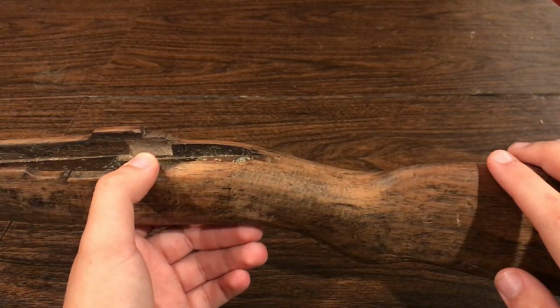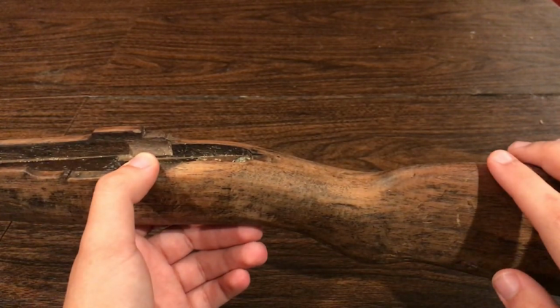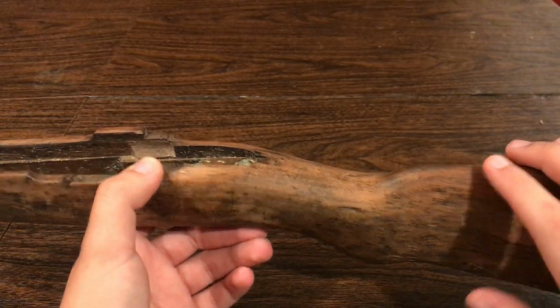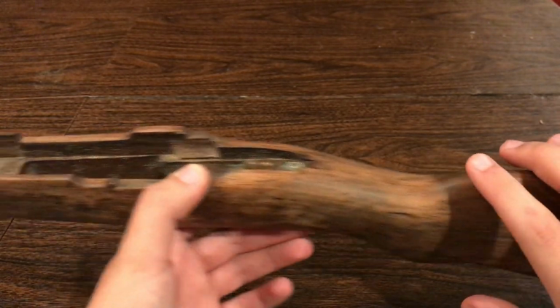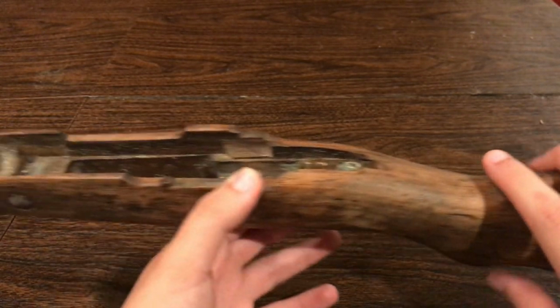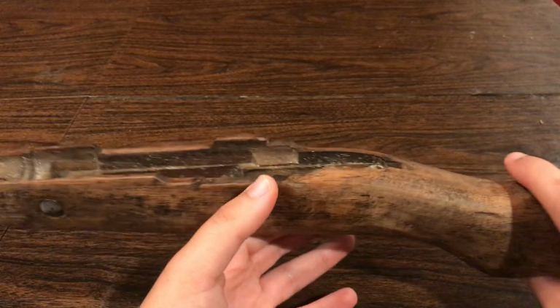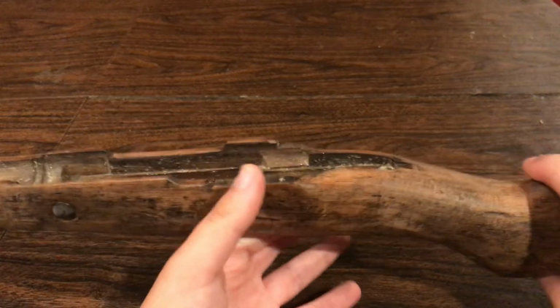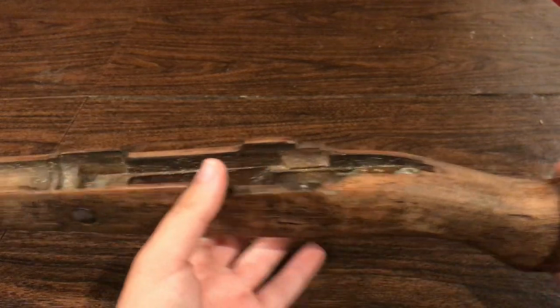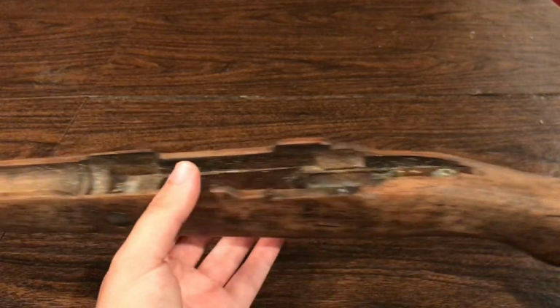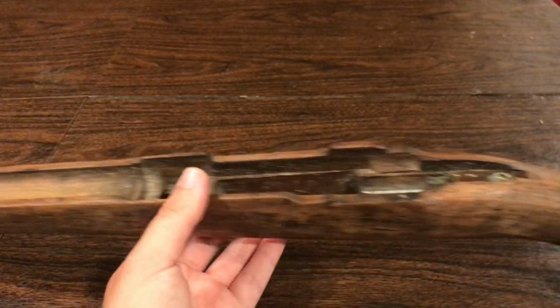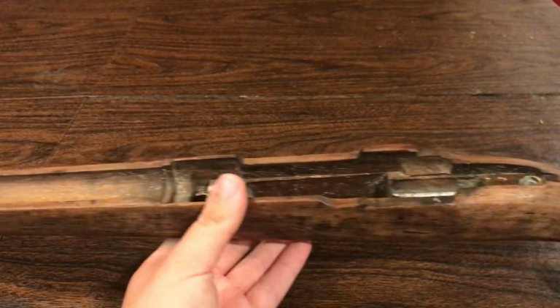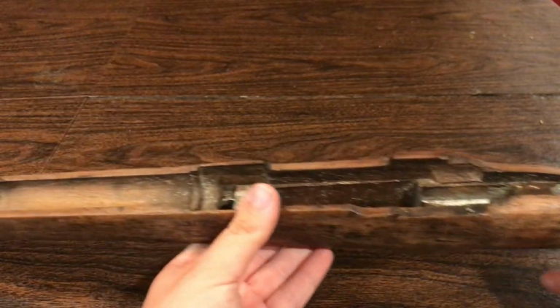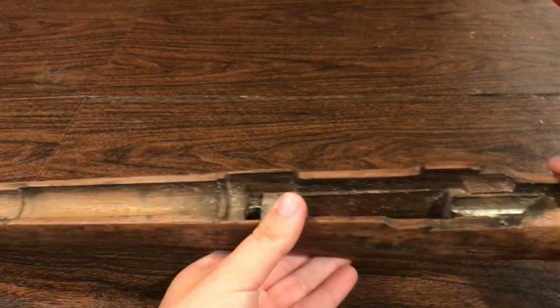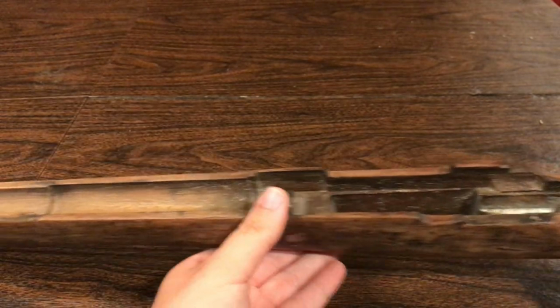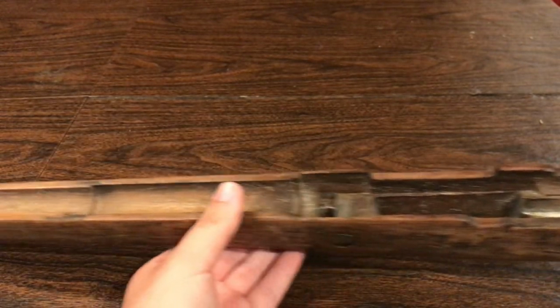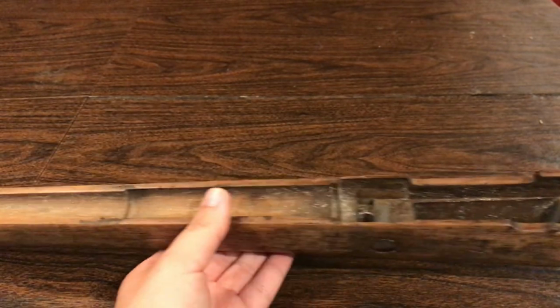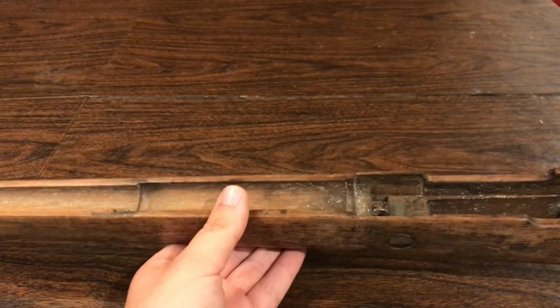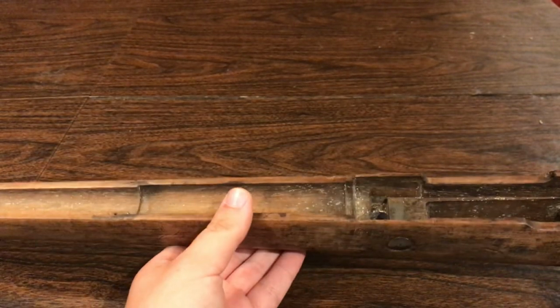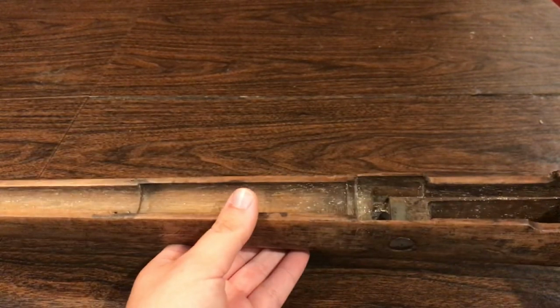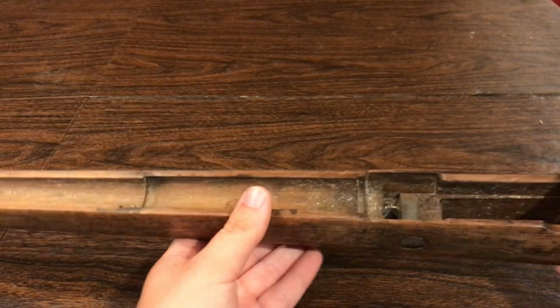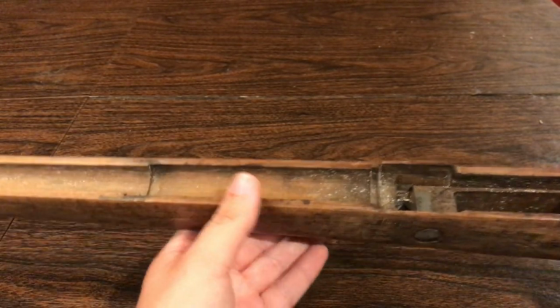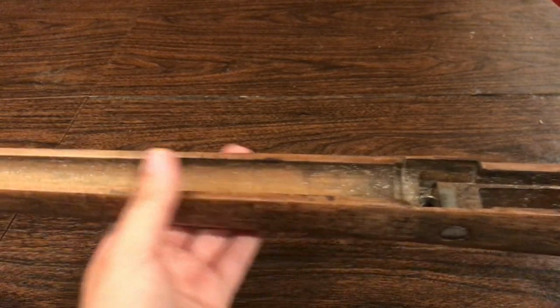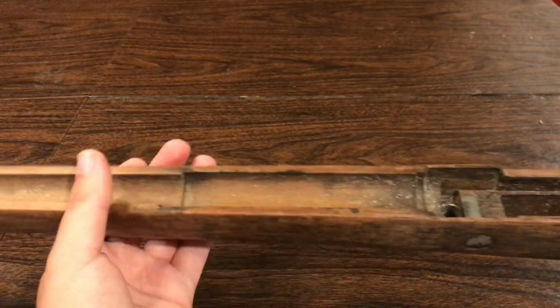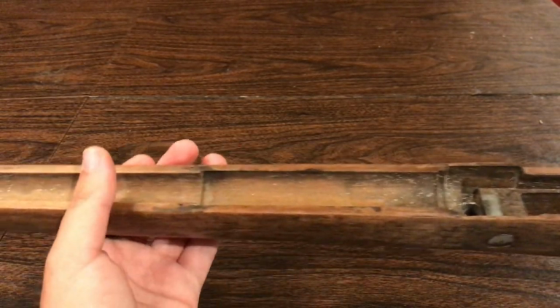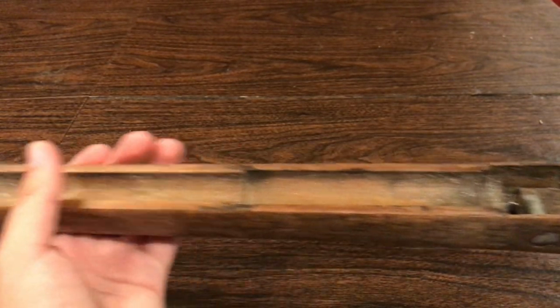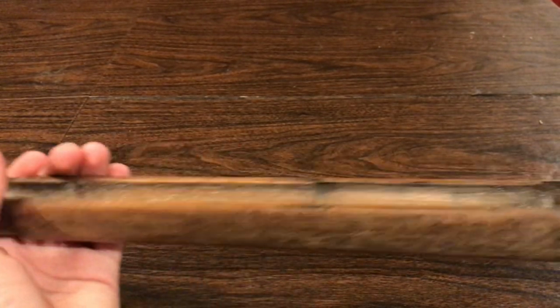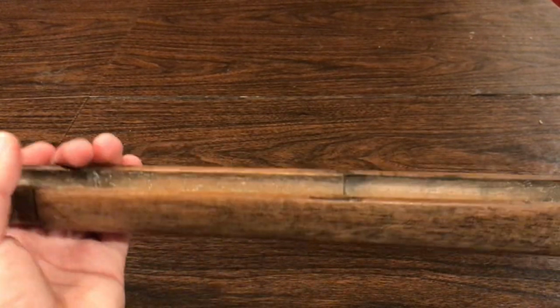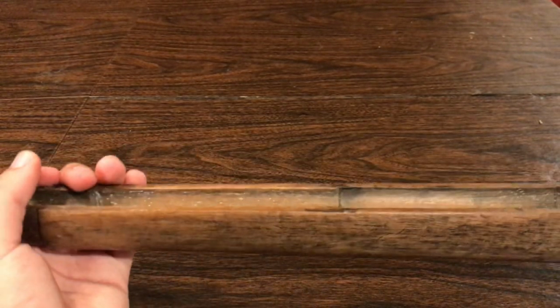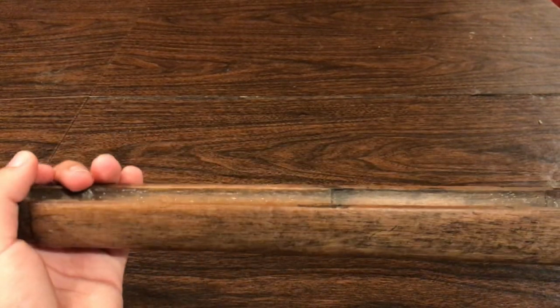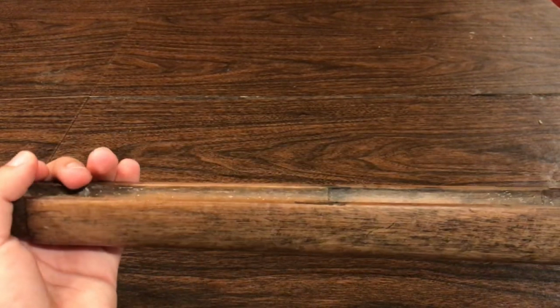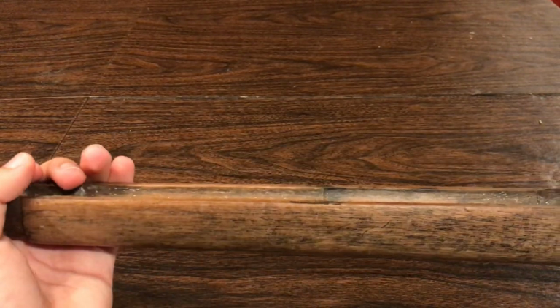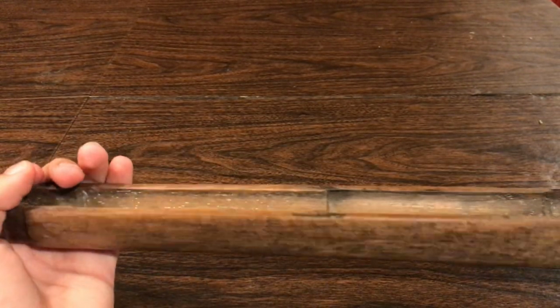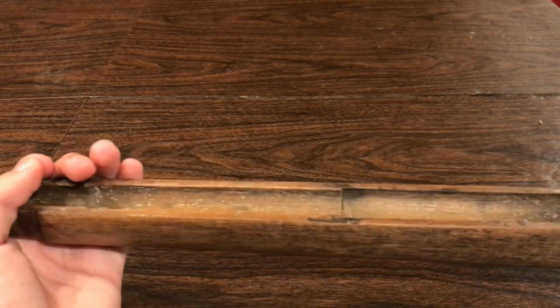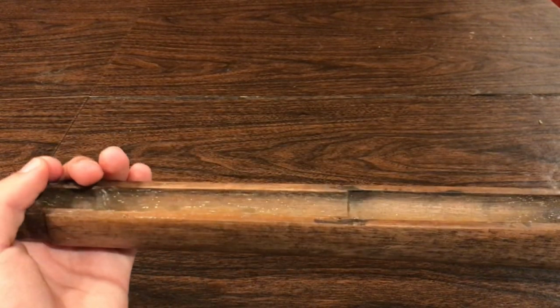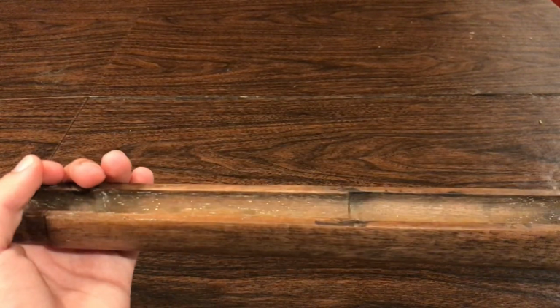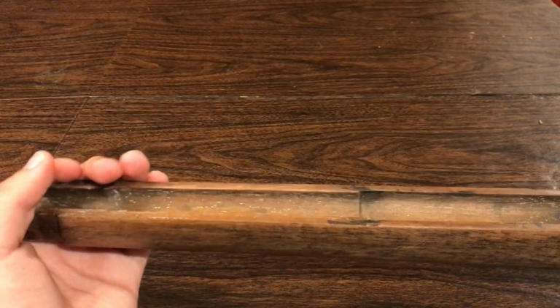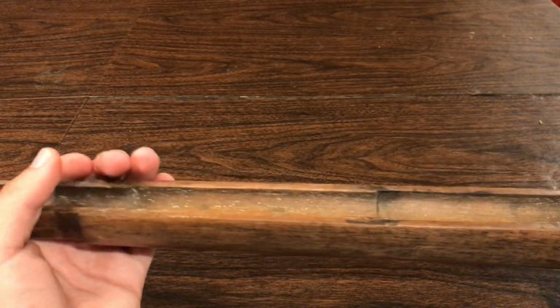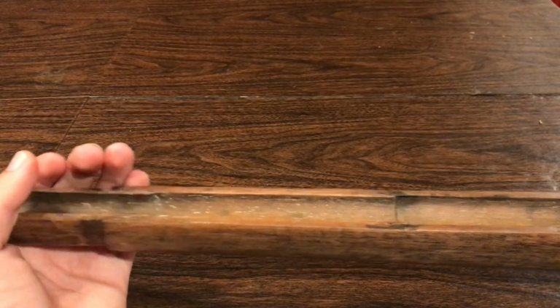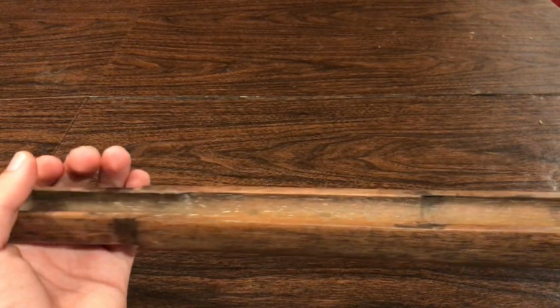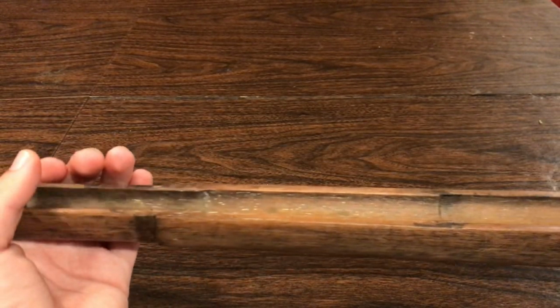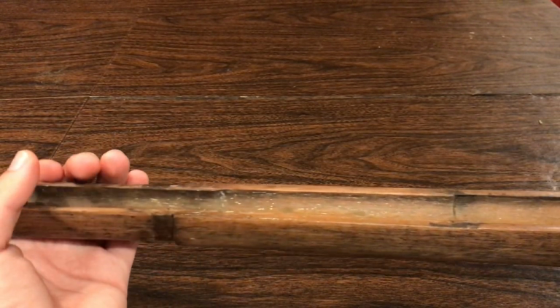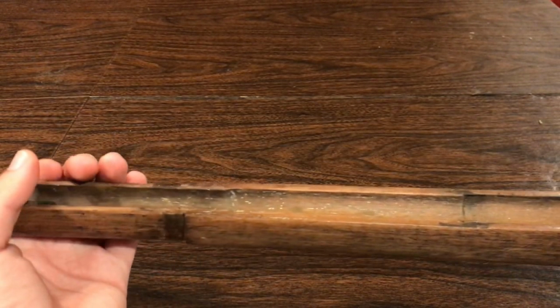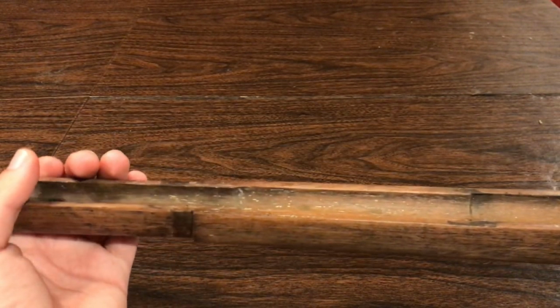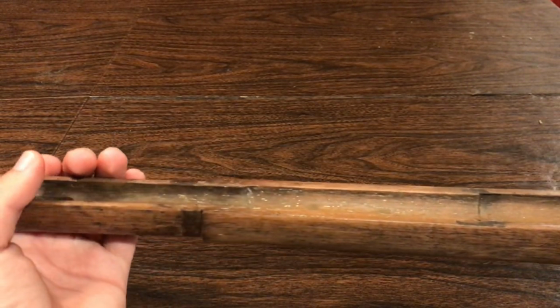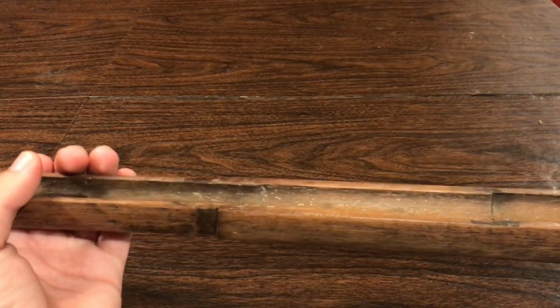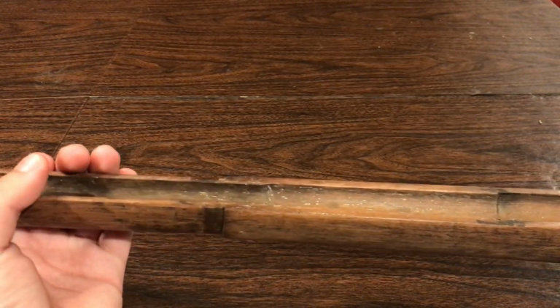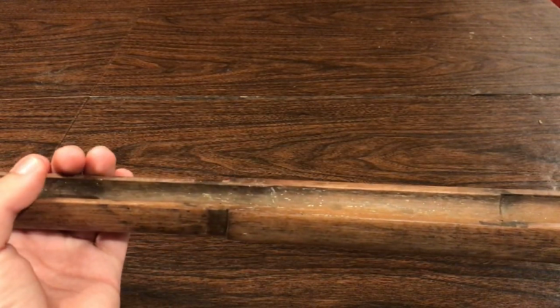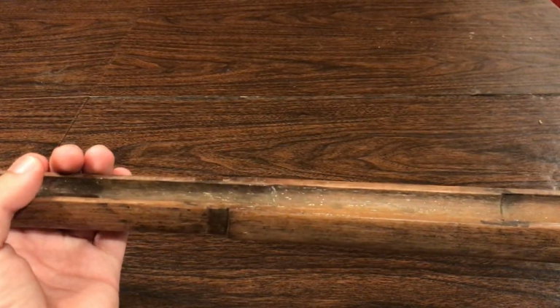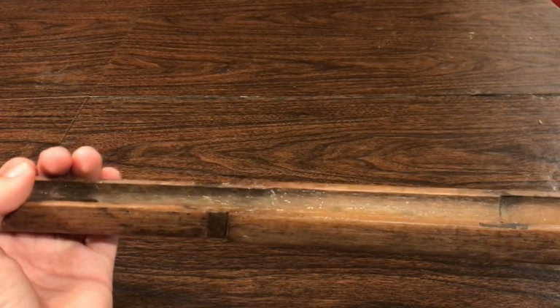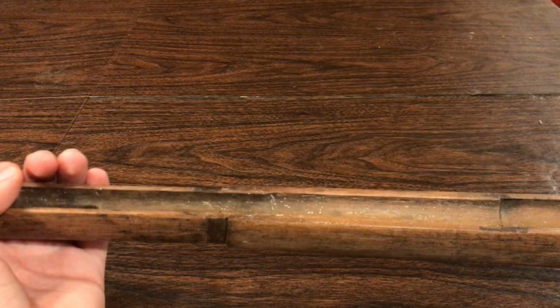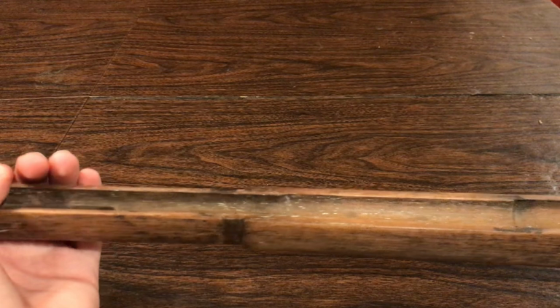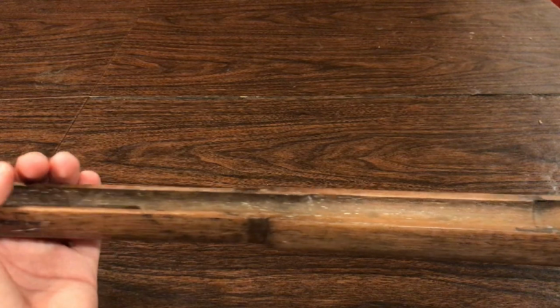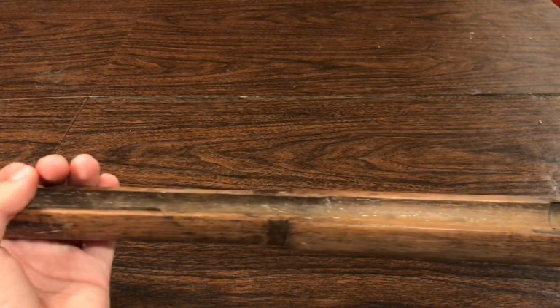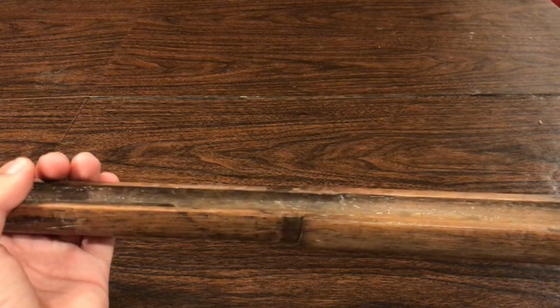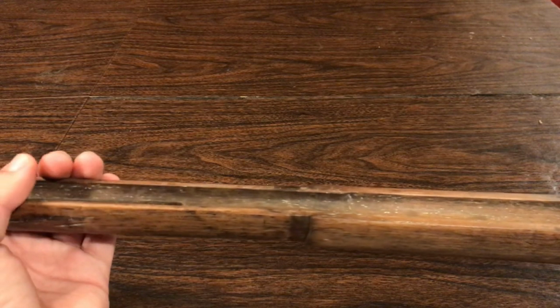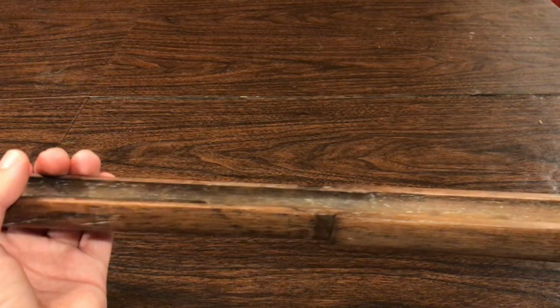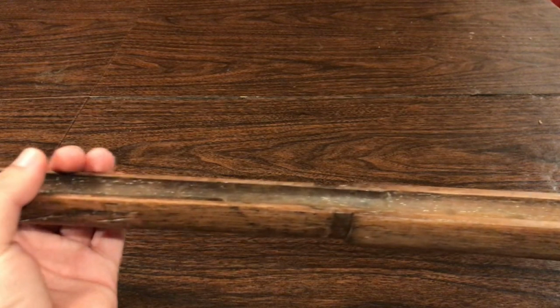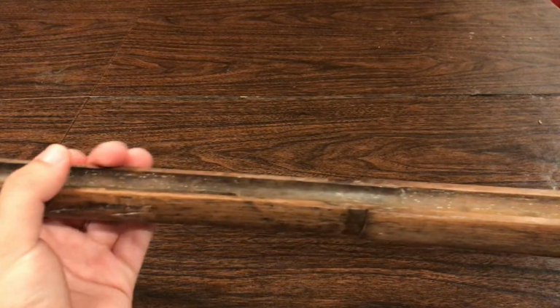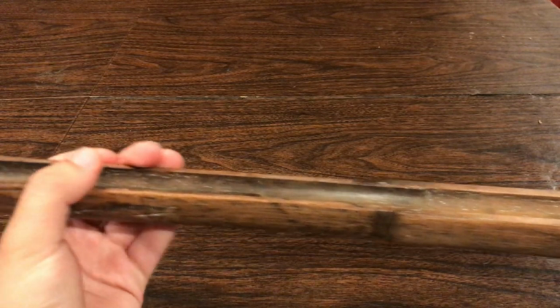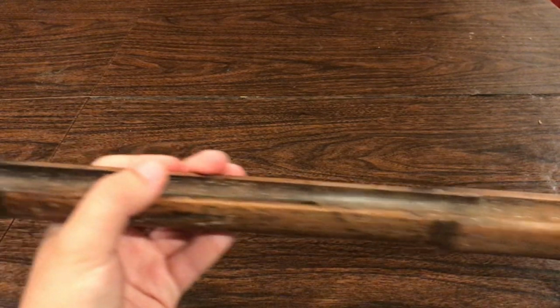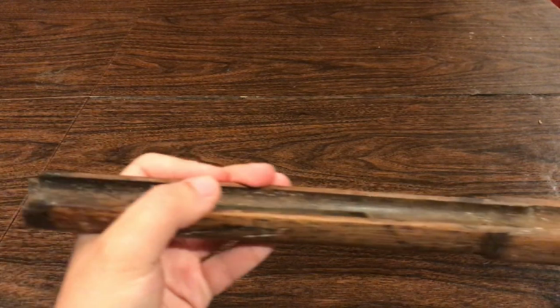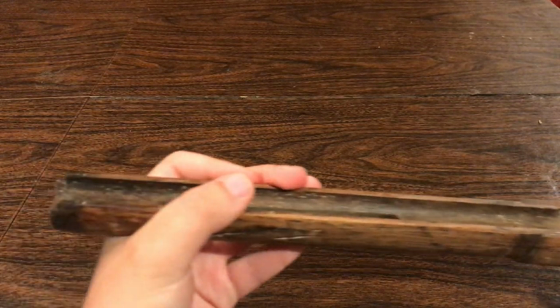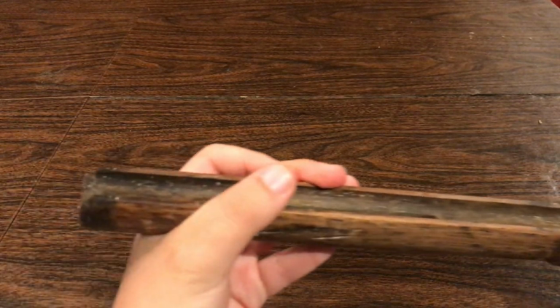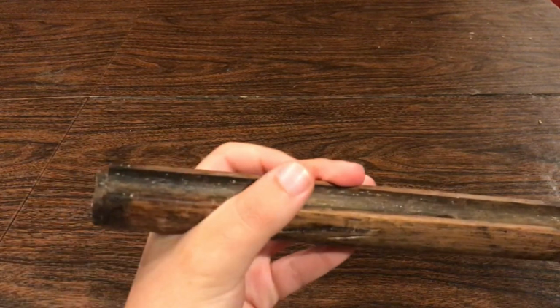I completely removed that, so that's fine now. It's just a matter of removing the barrel from the receiver and then de-chroming everything.